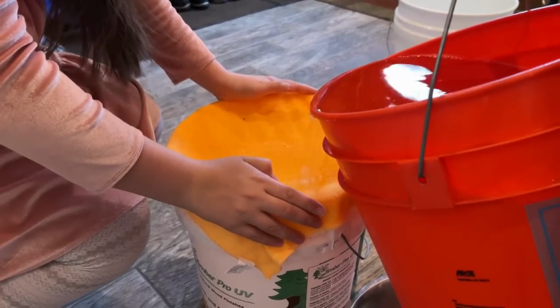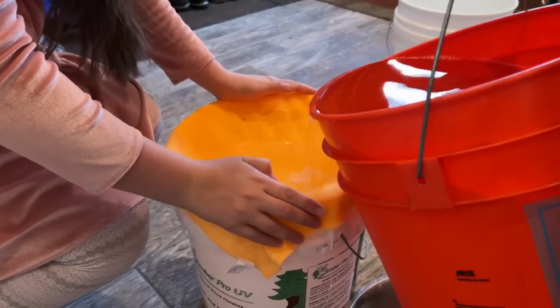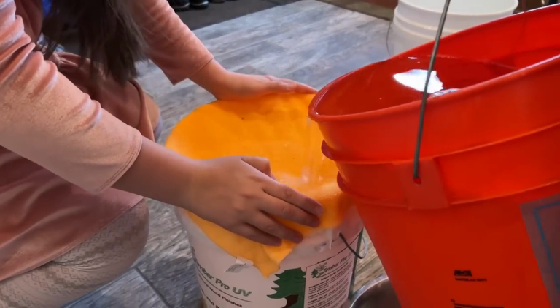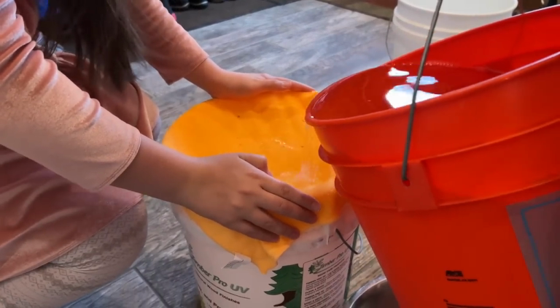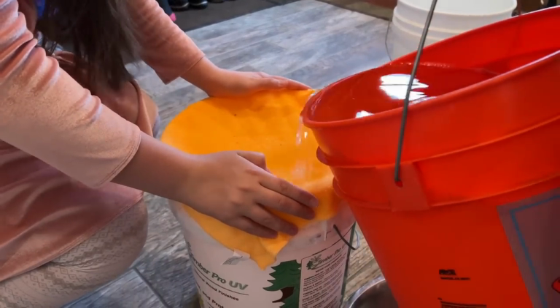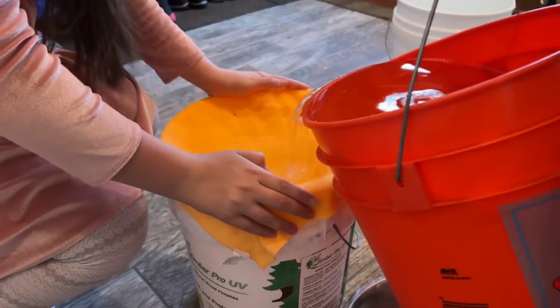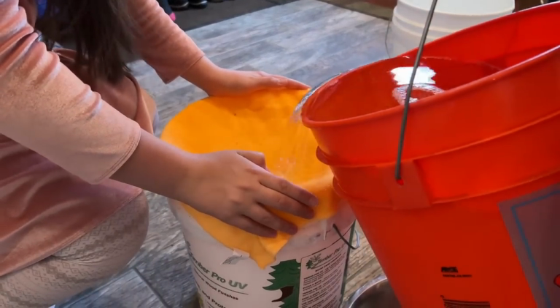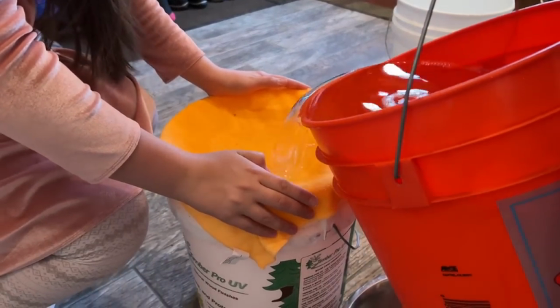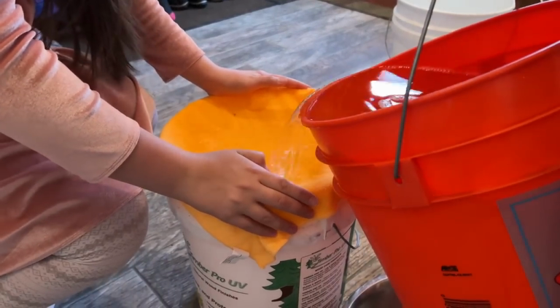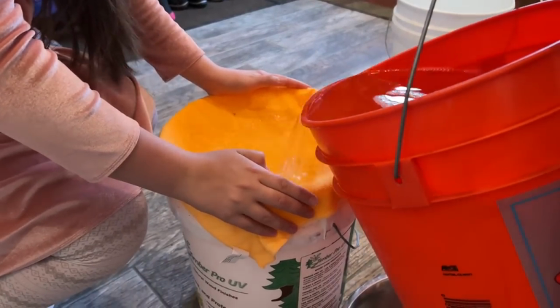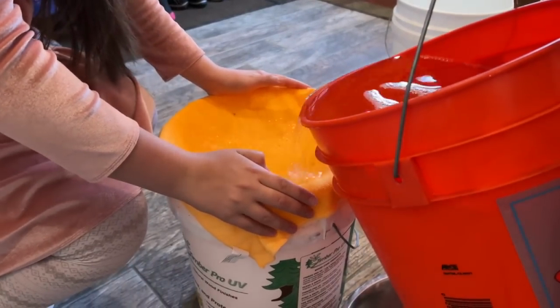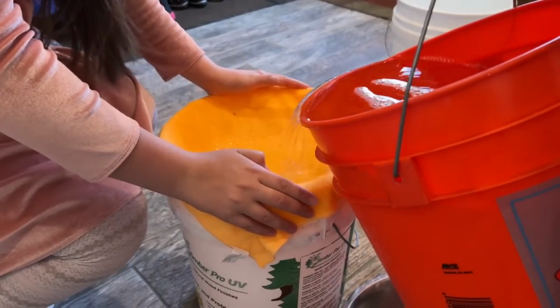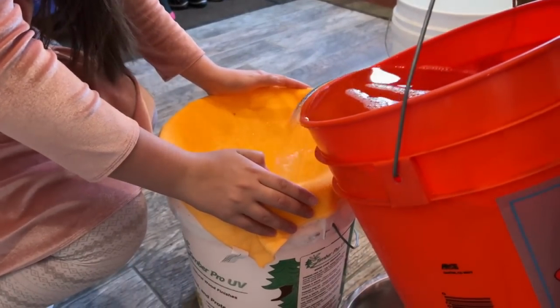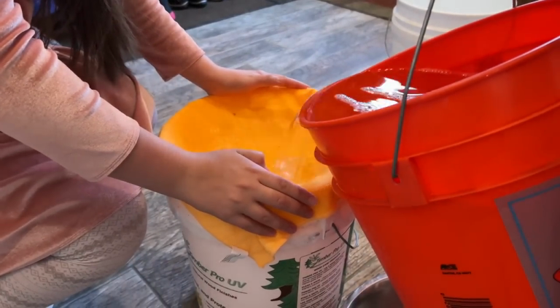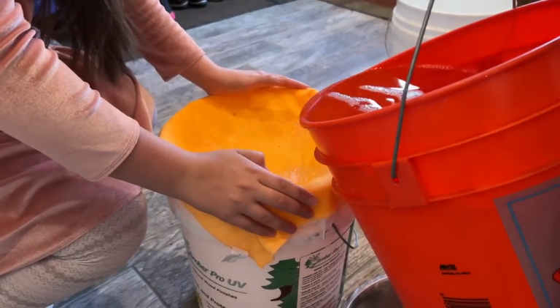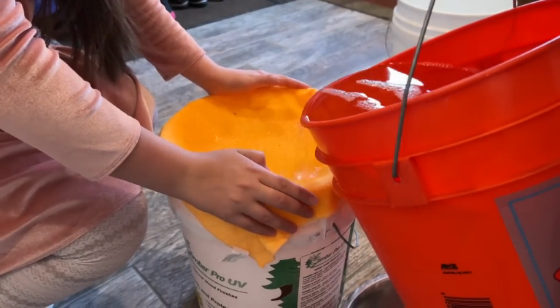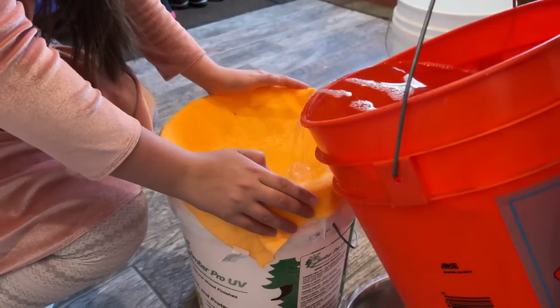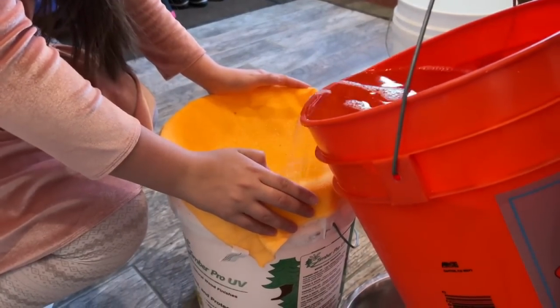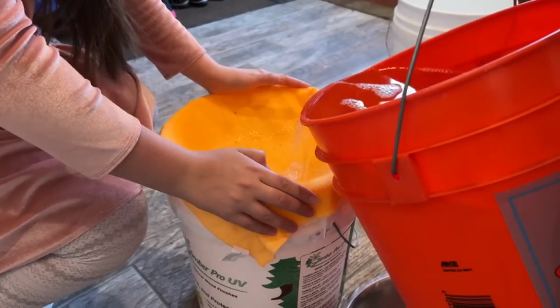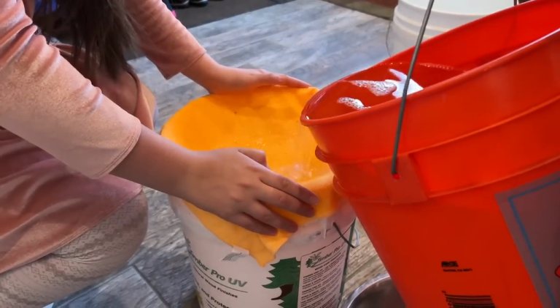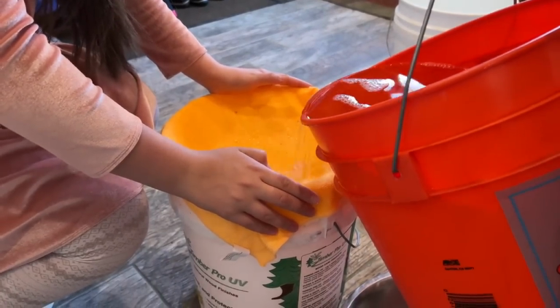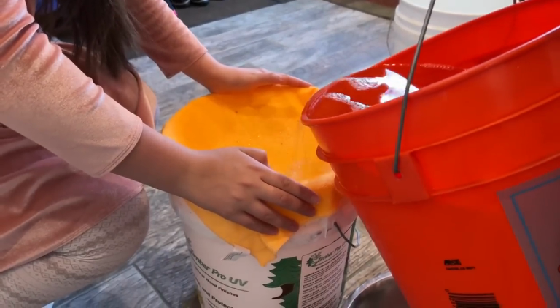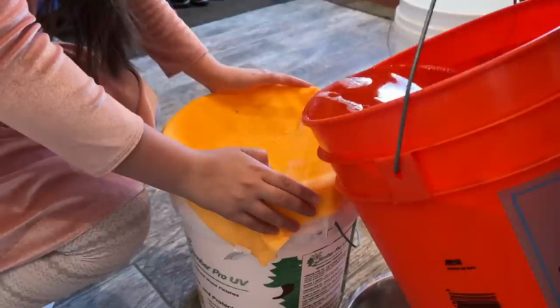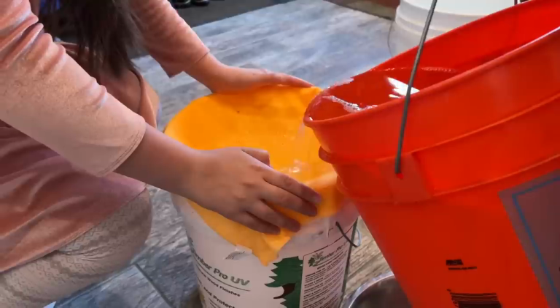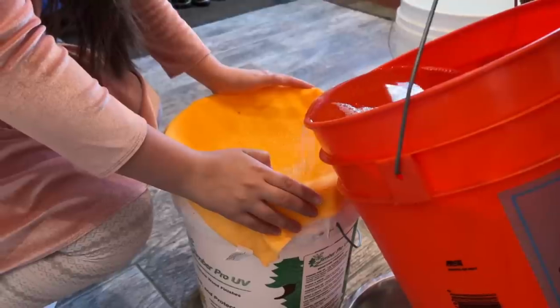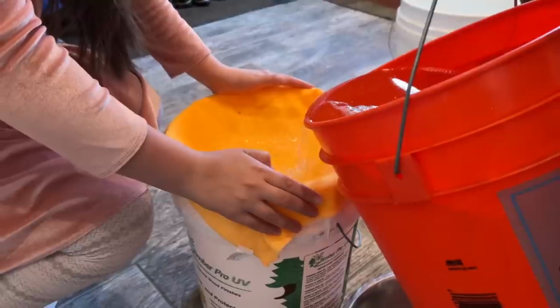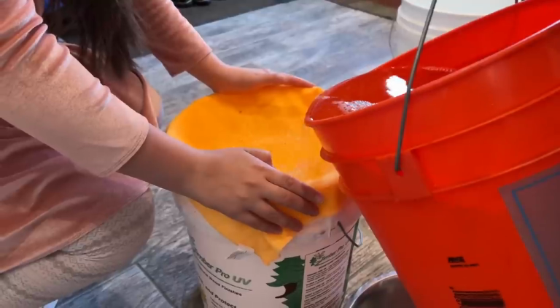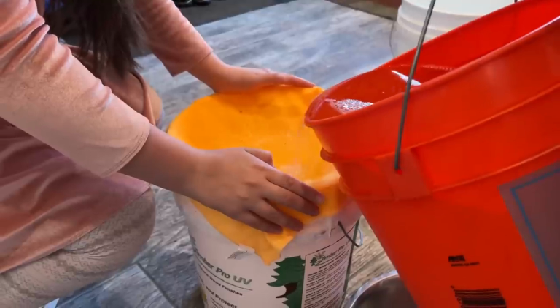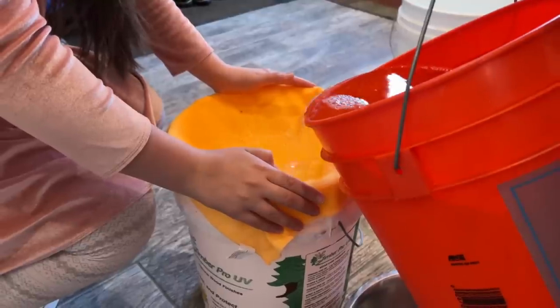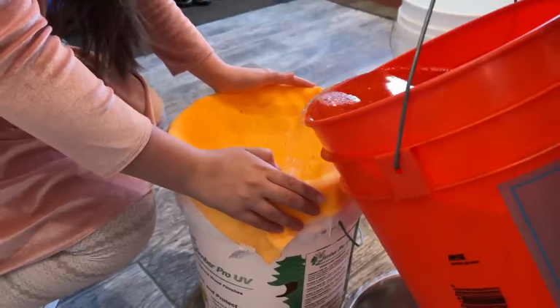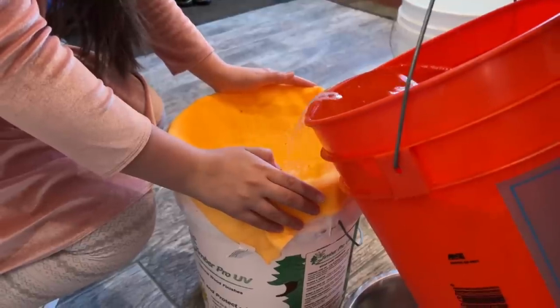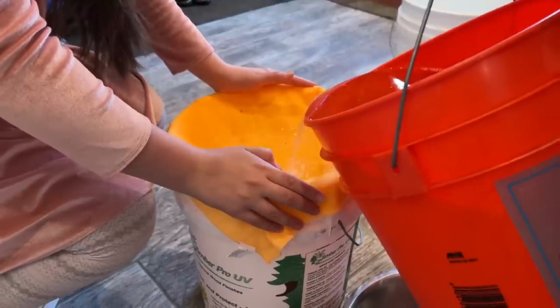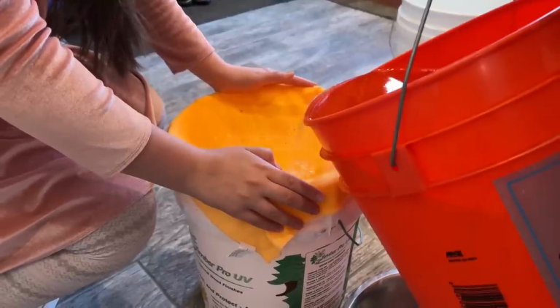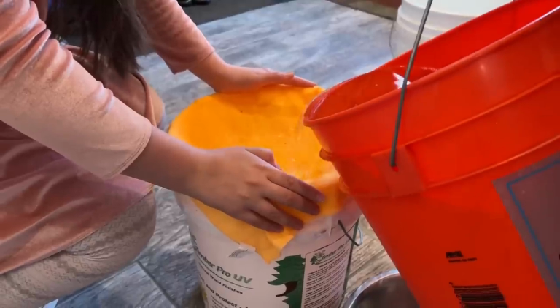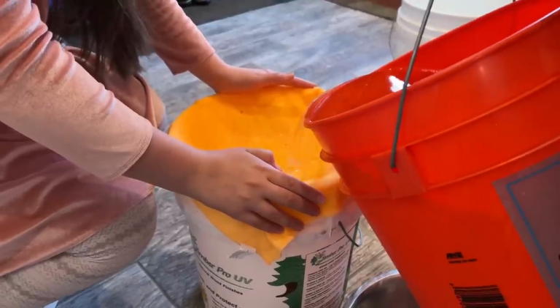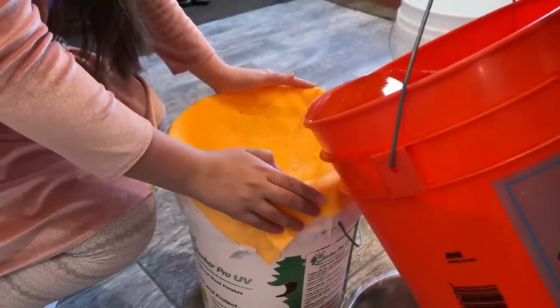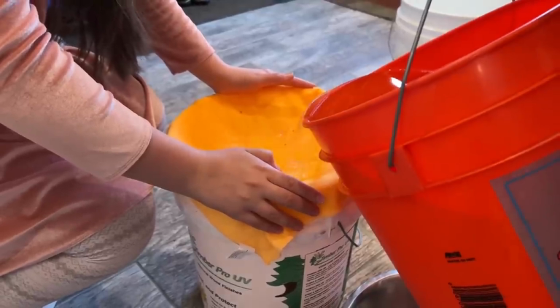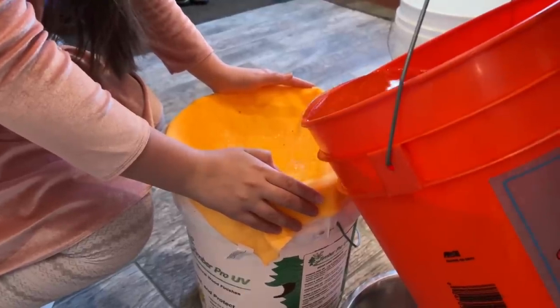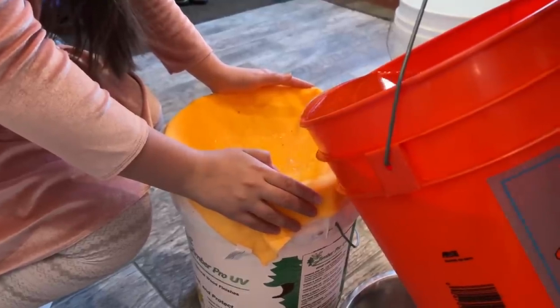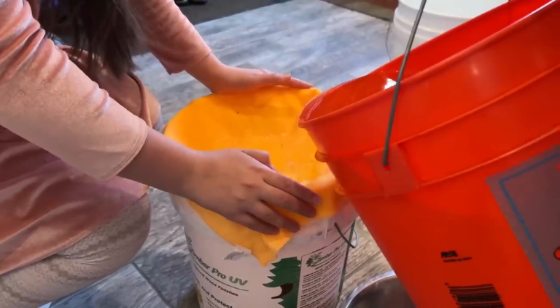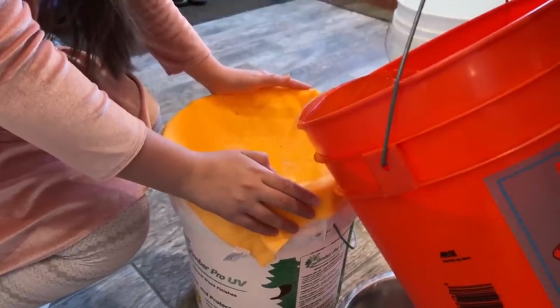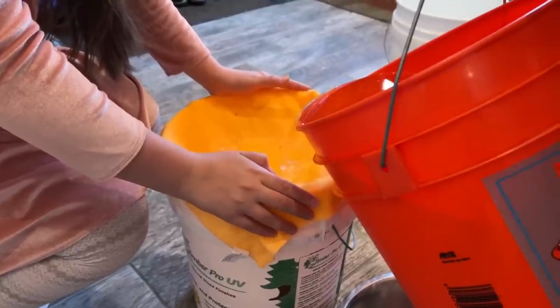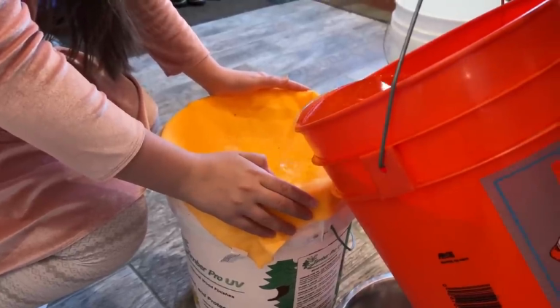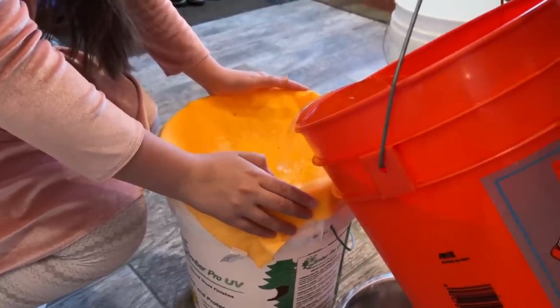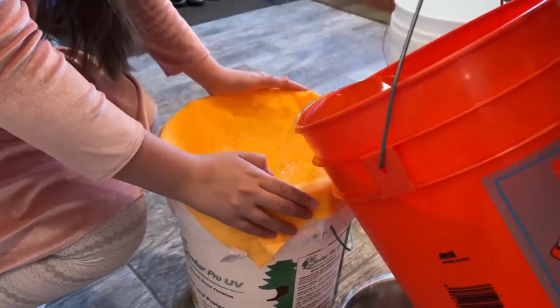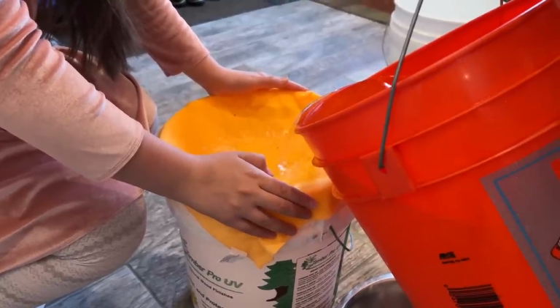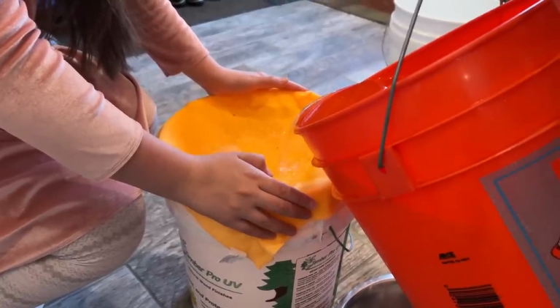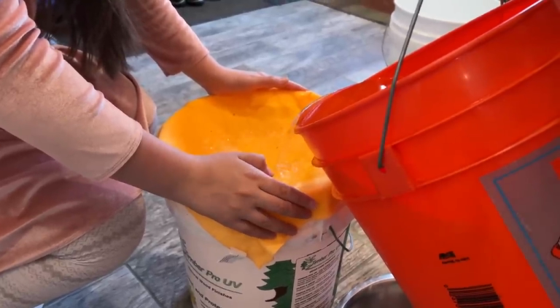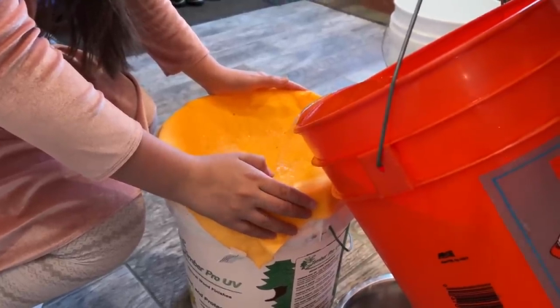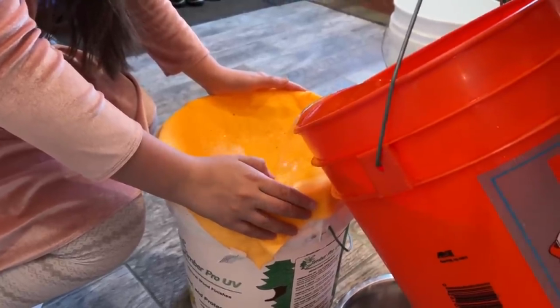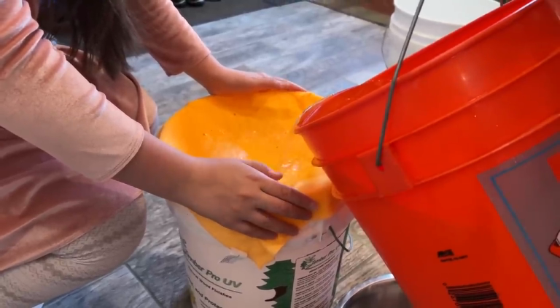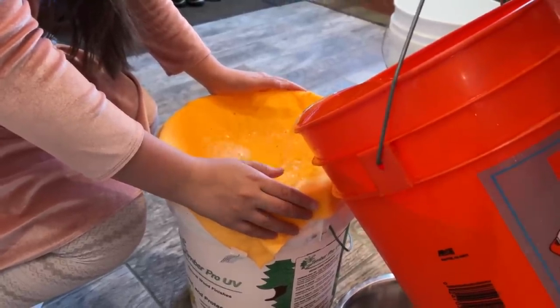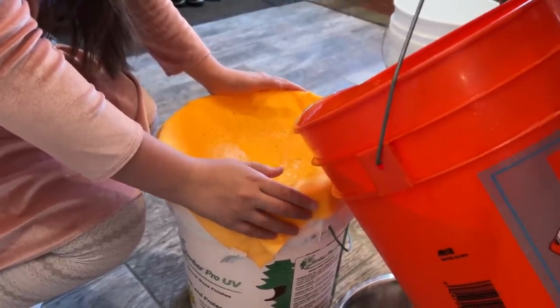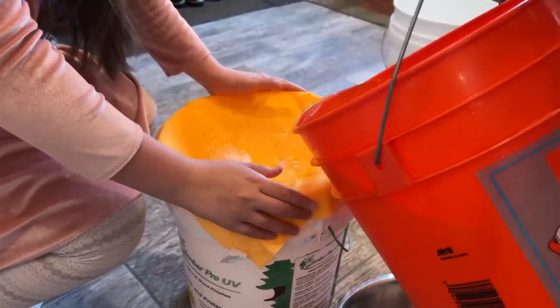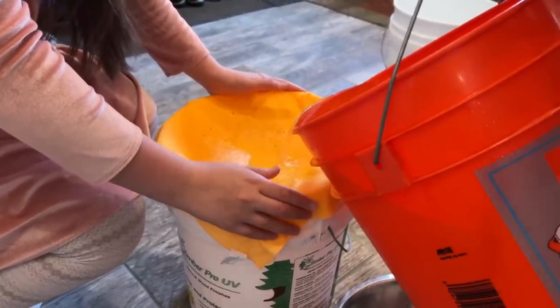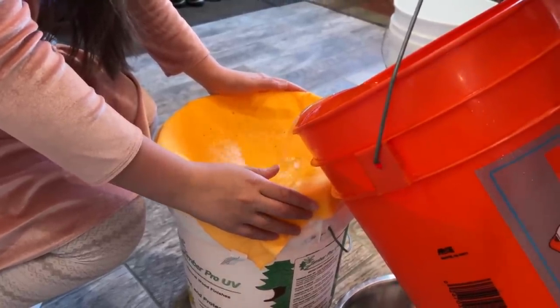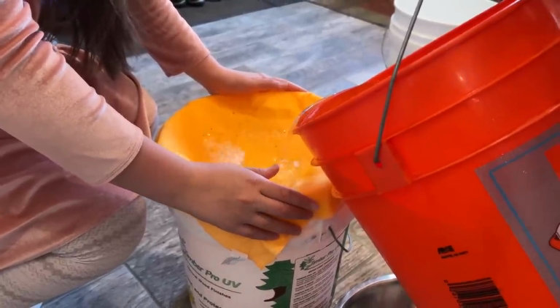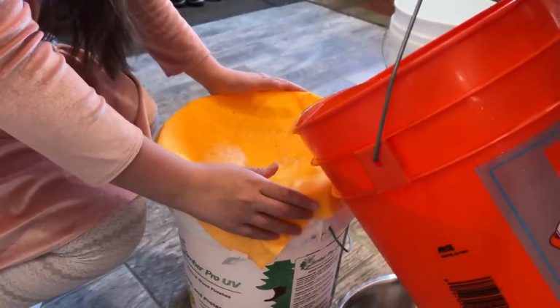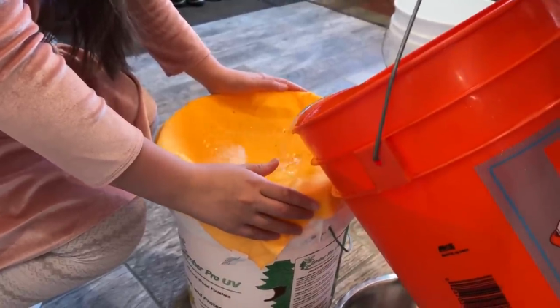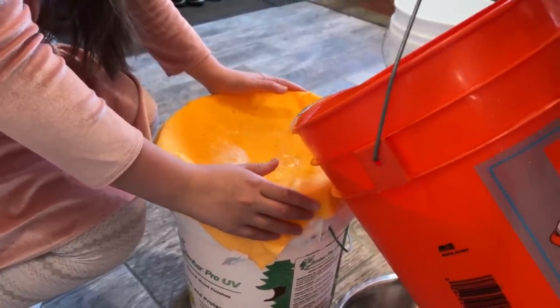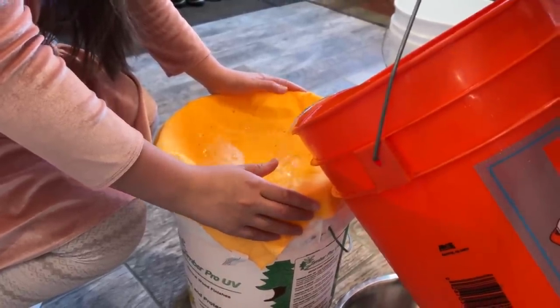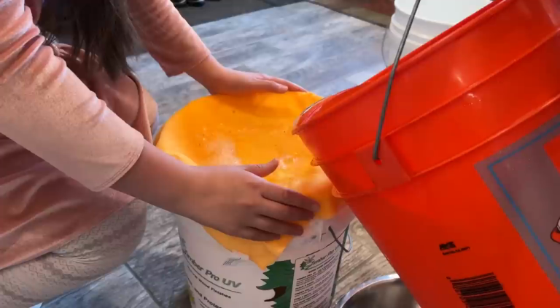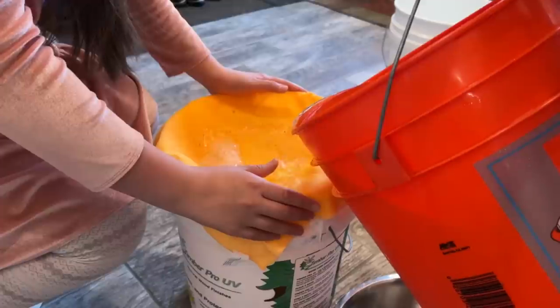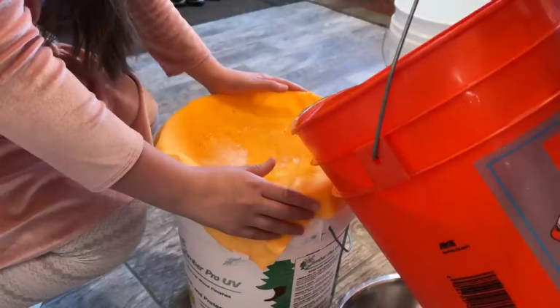Now we're running all the sap through a mica fiber cloth to get rid of all the dirt, and then later we'll filter it again.